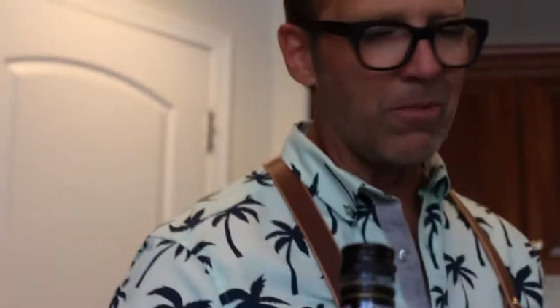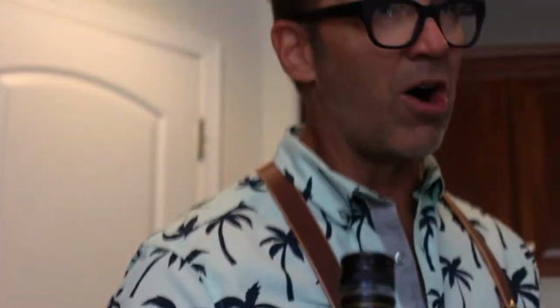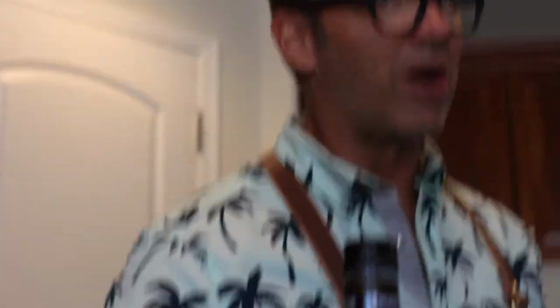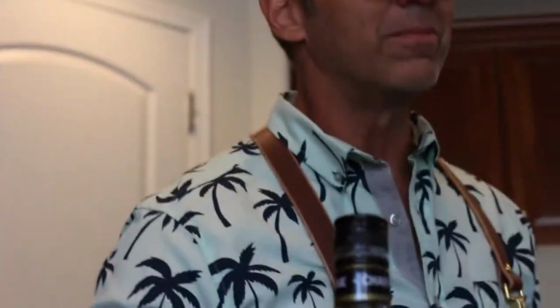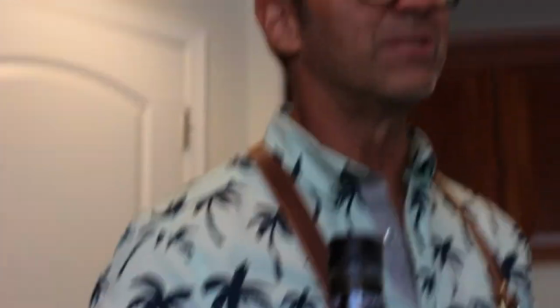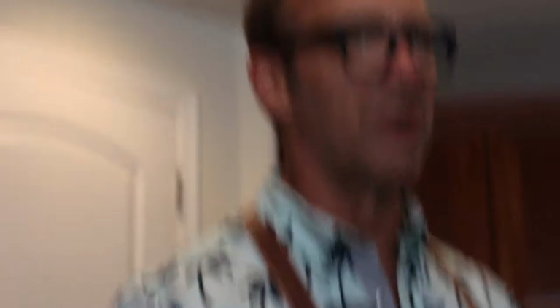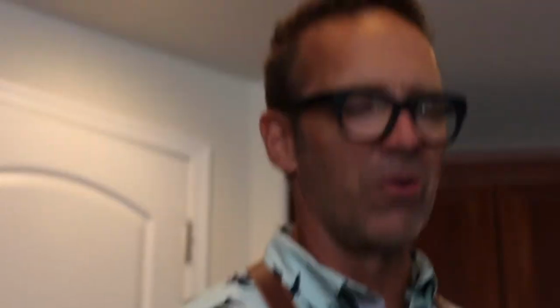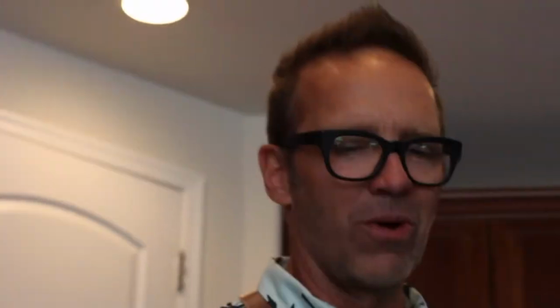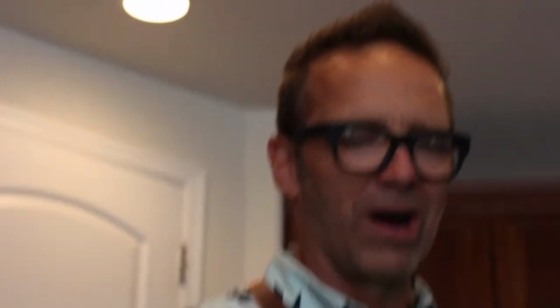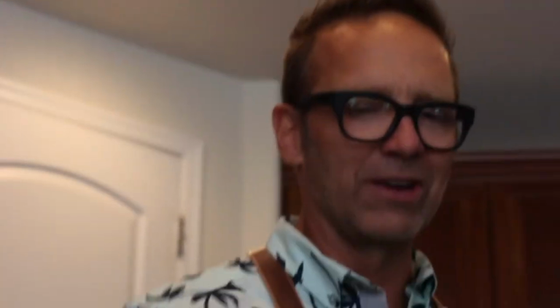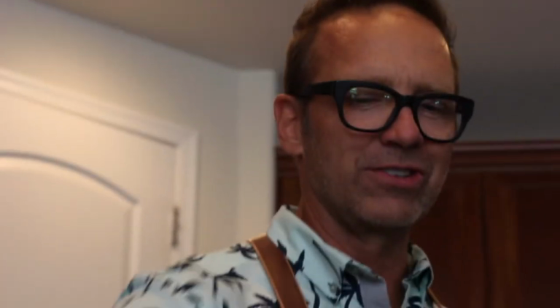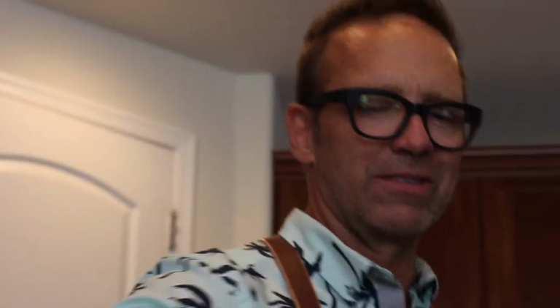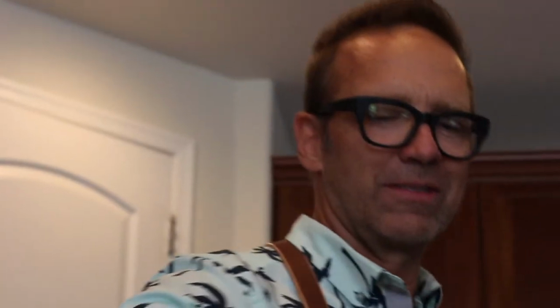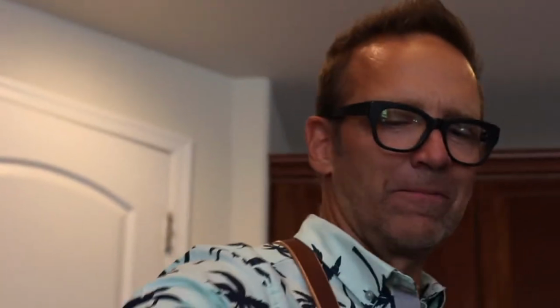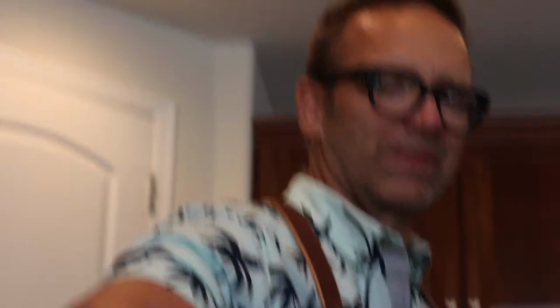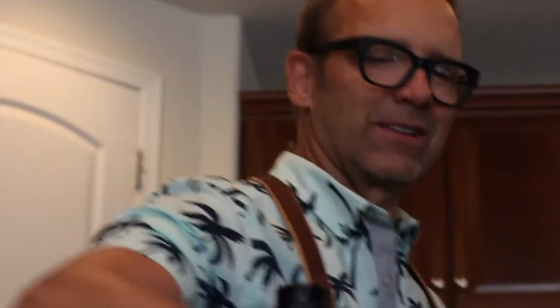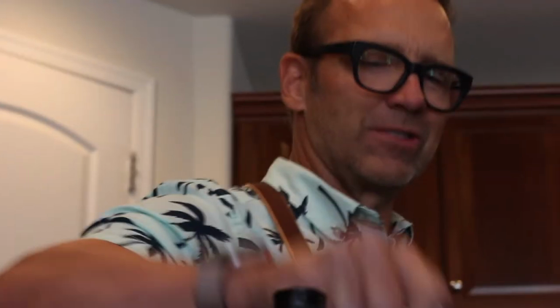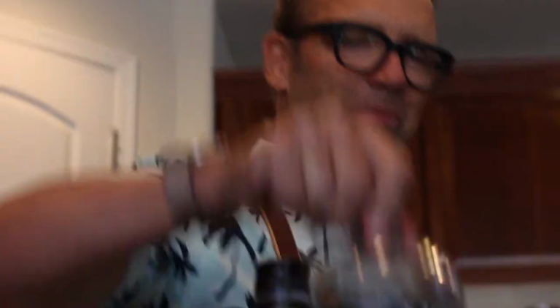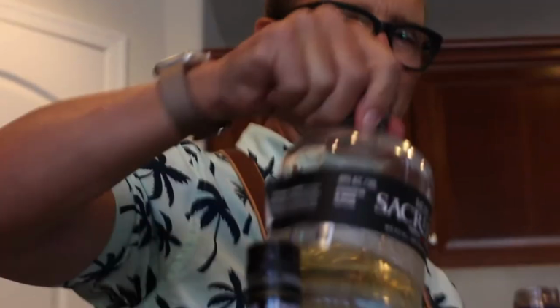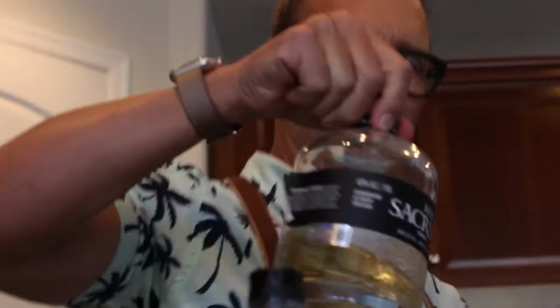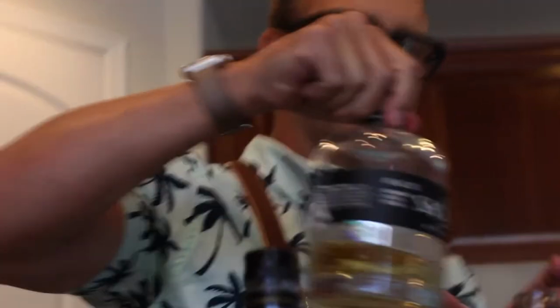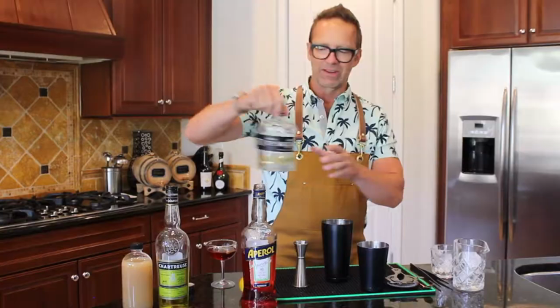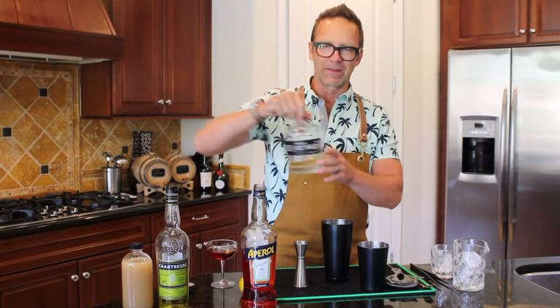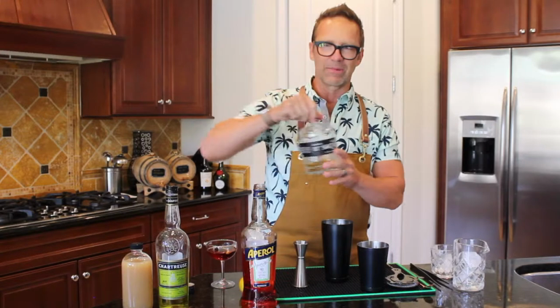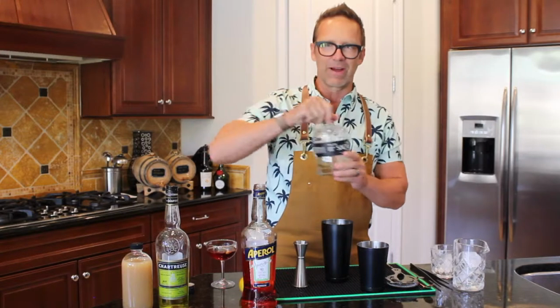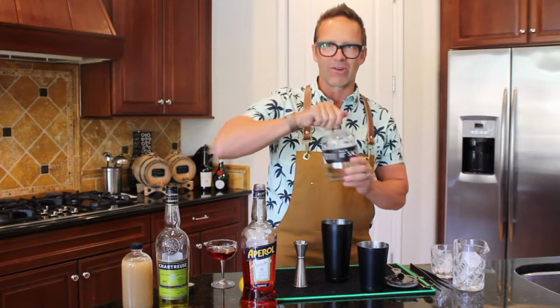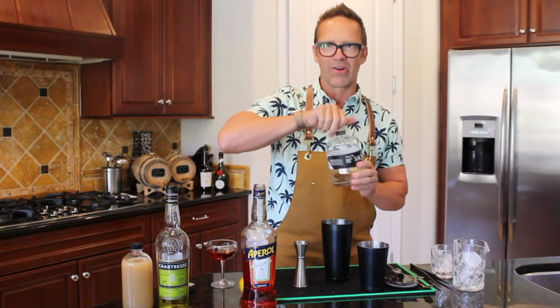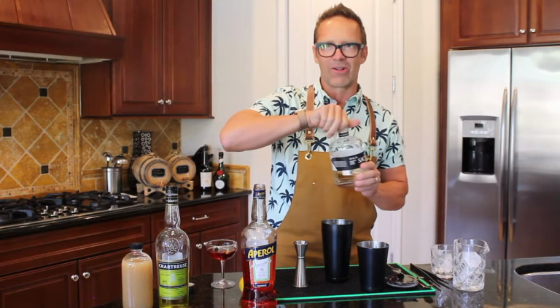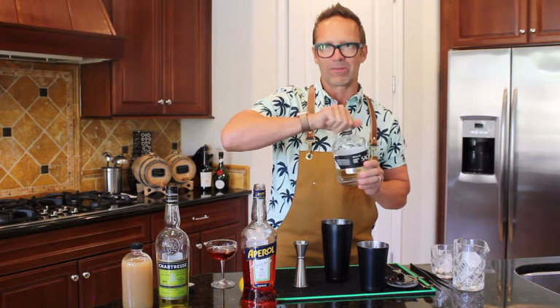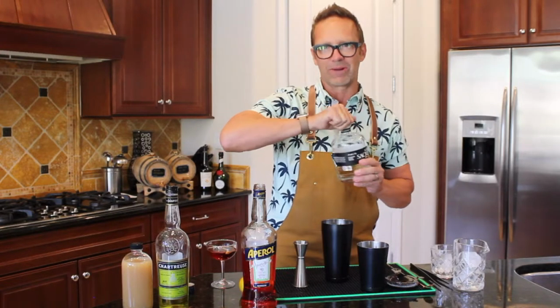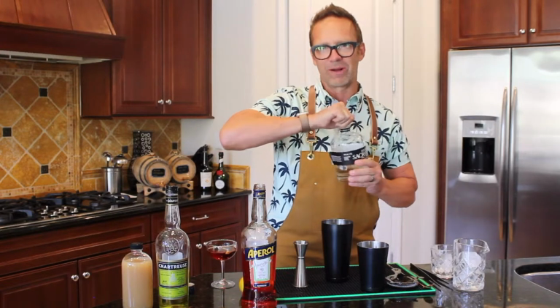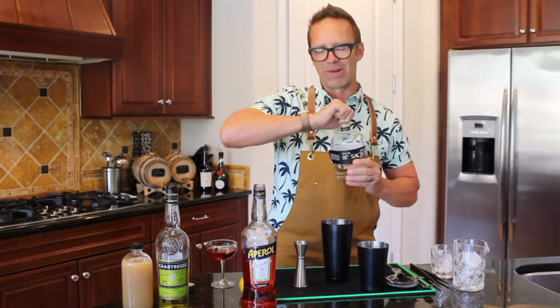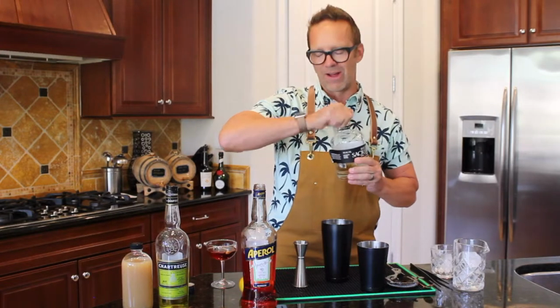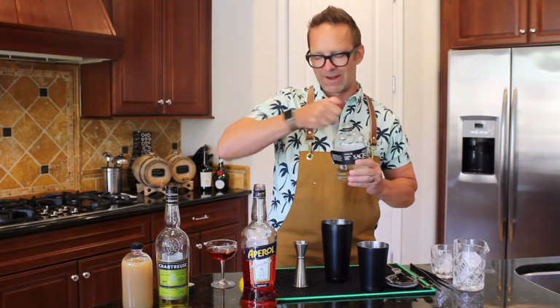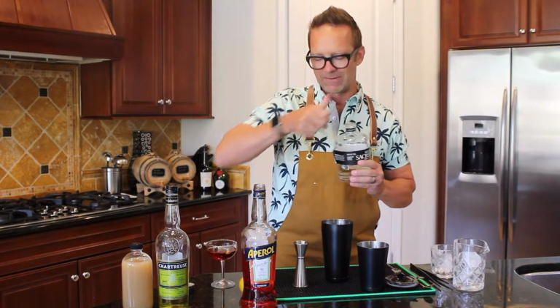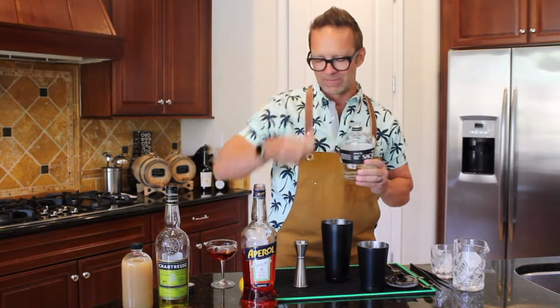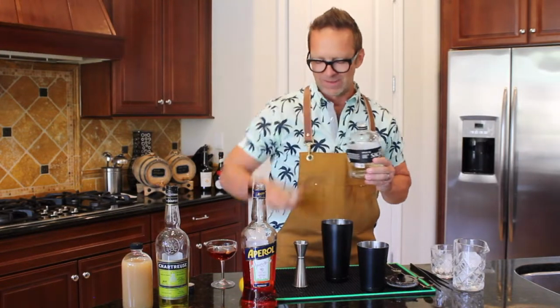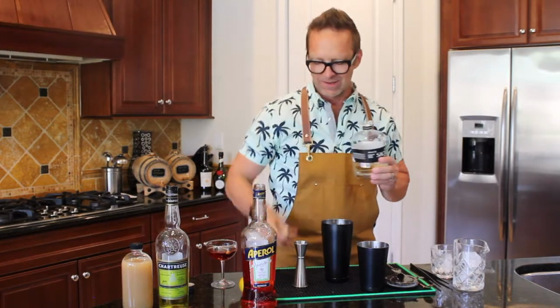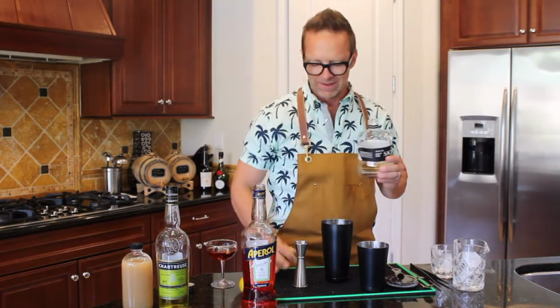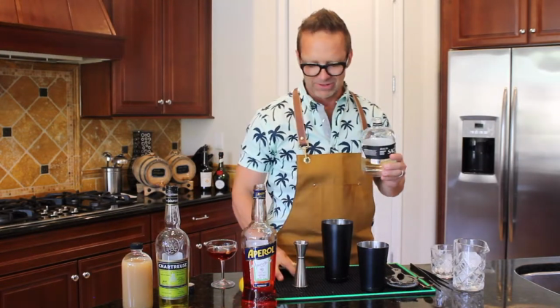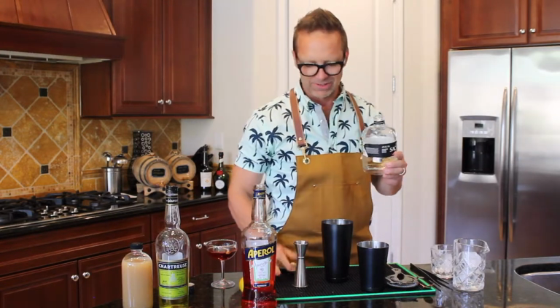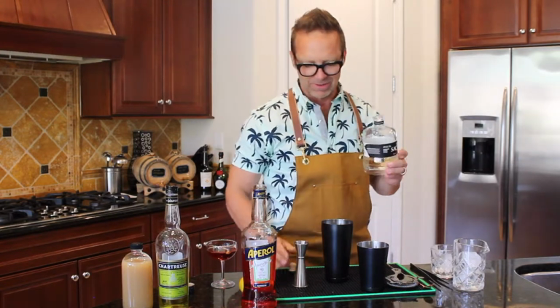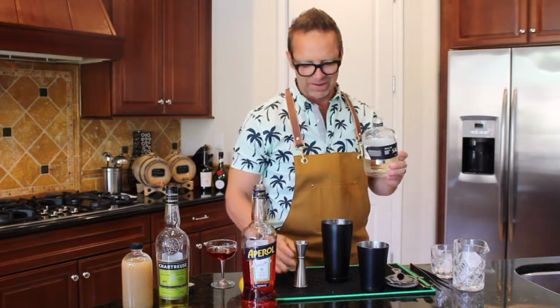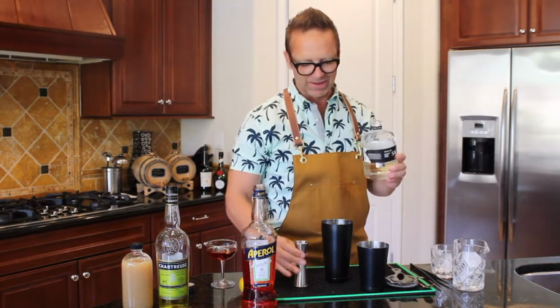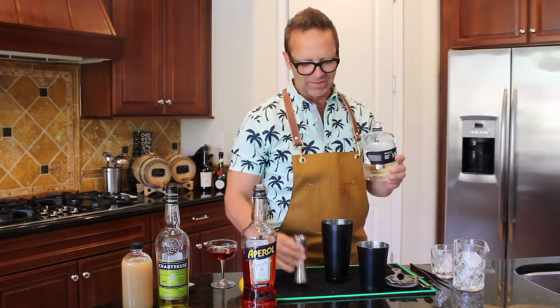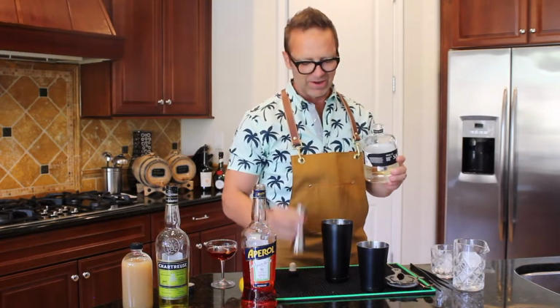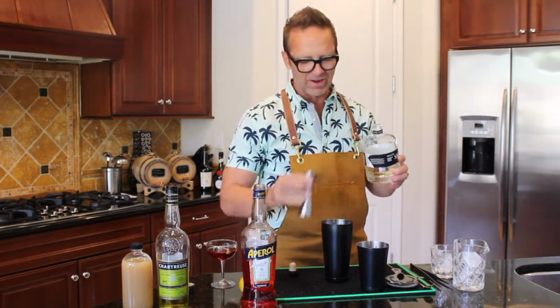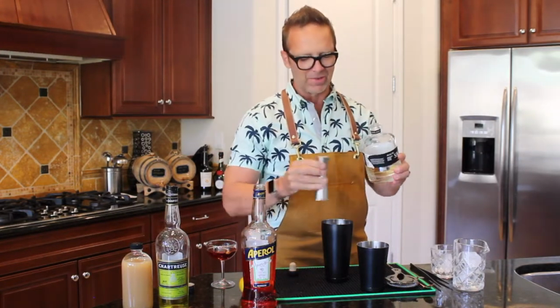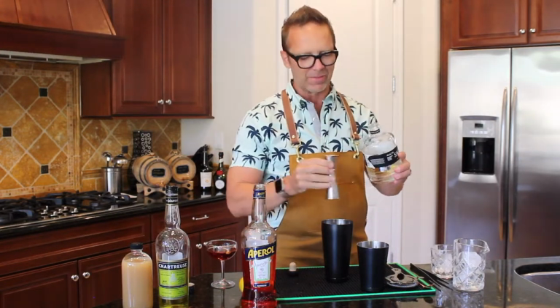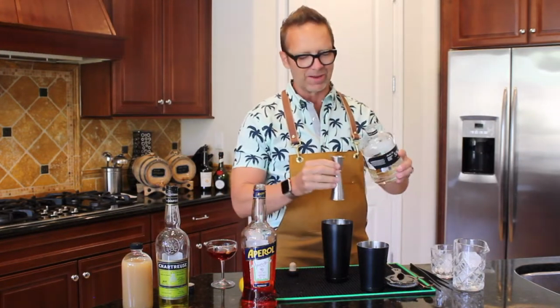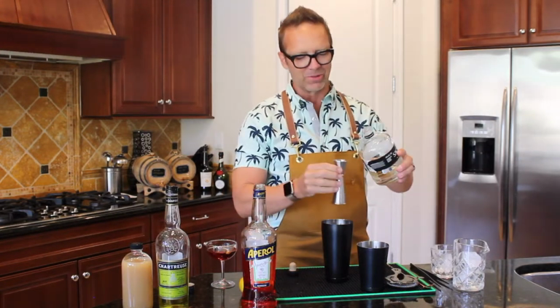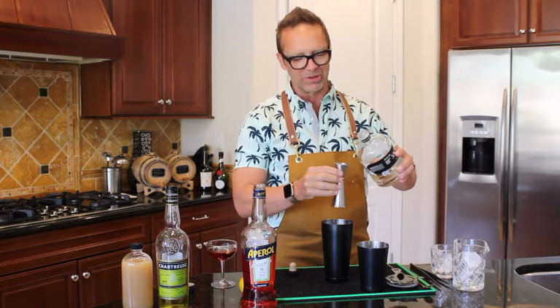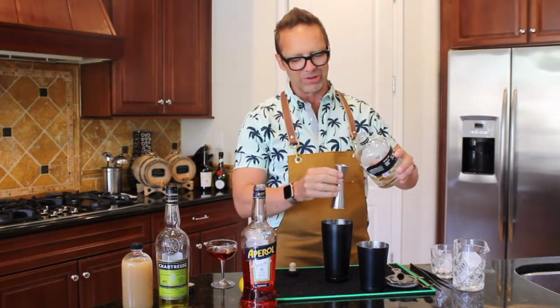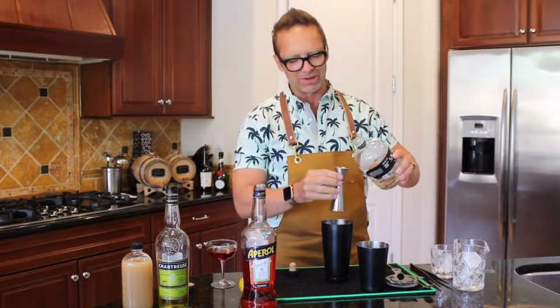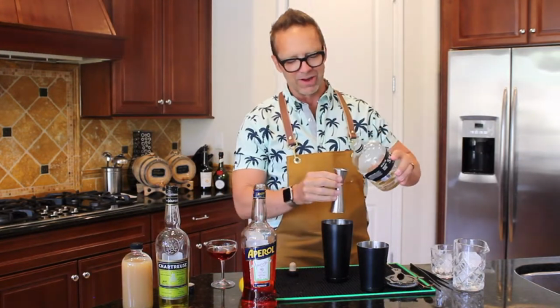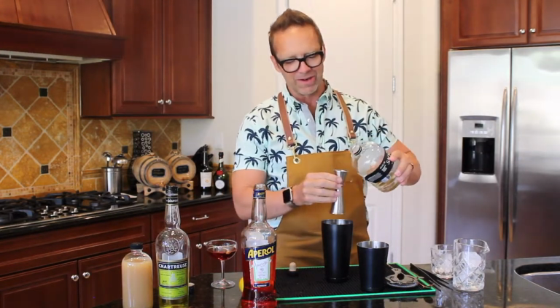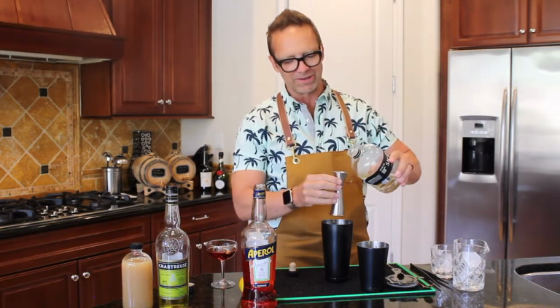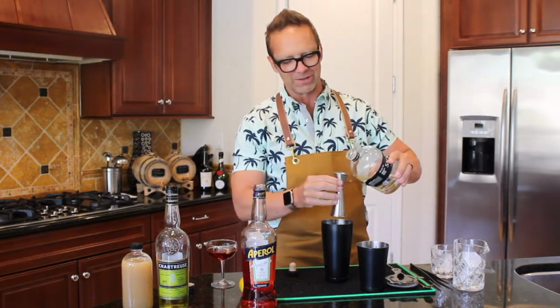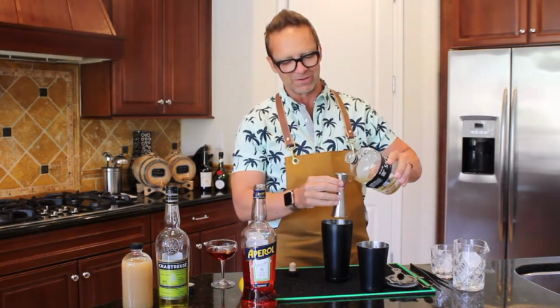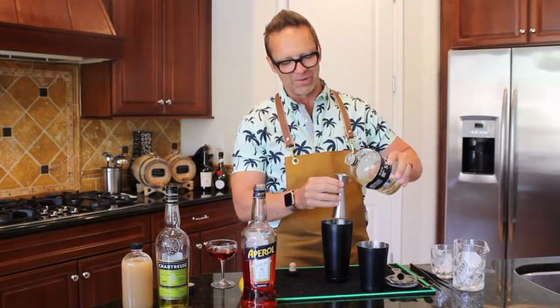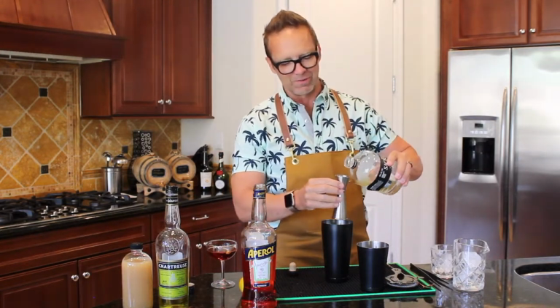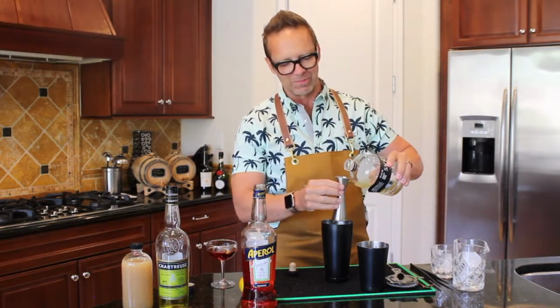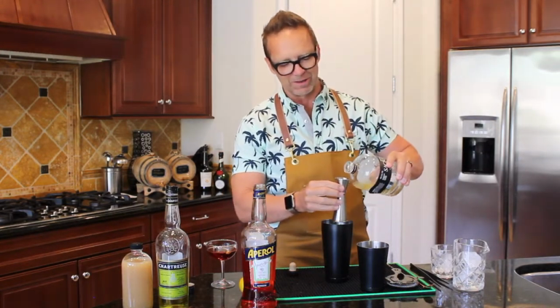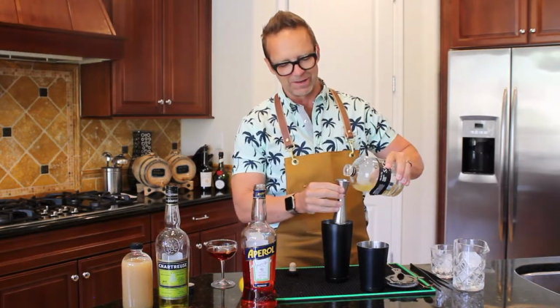Mom, don't watch, because you'll probably think I'm an alcoholic, but I'm not. I just make really good cocktails for everybody.